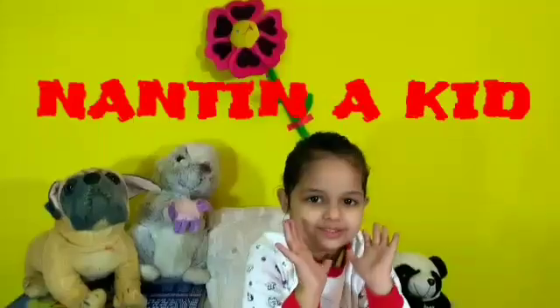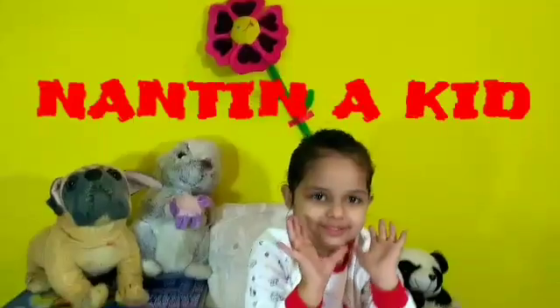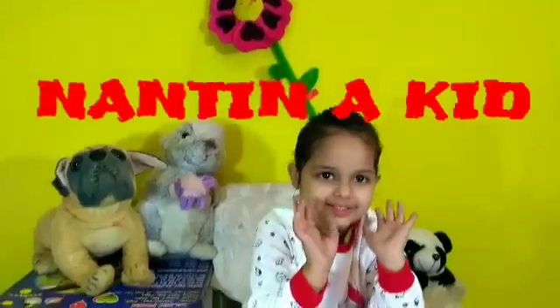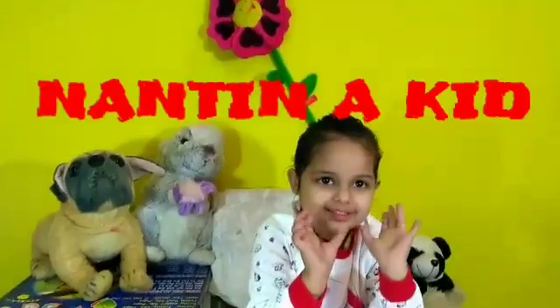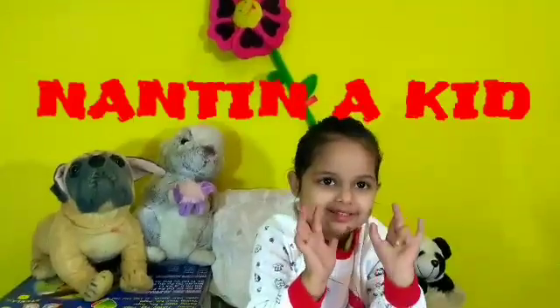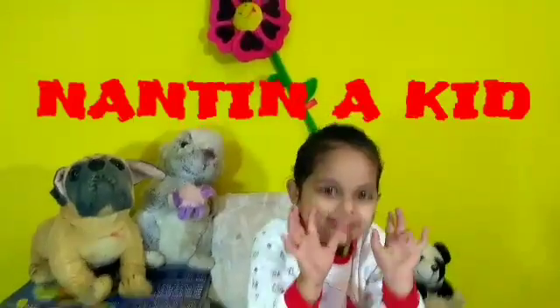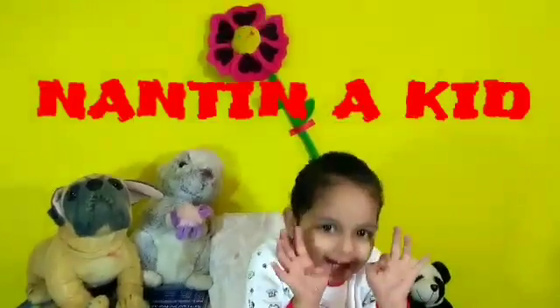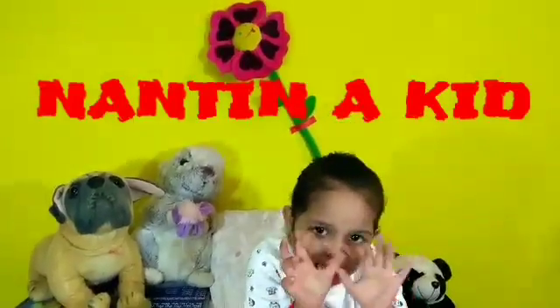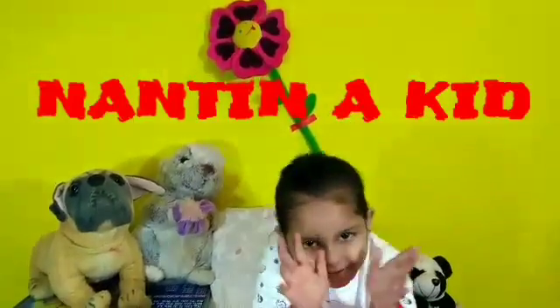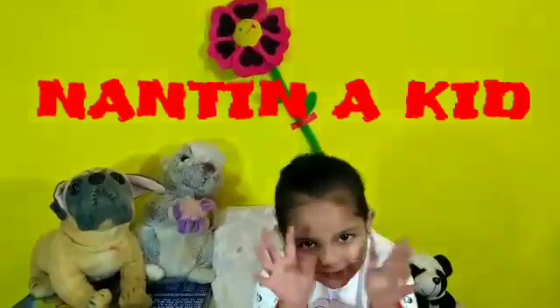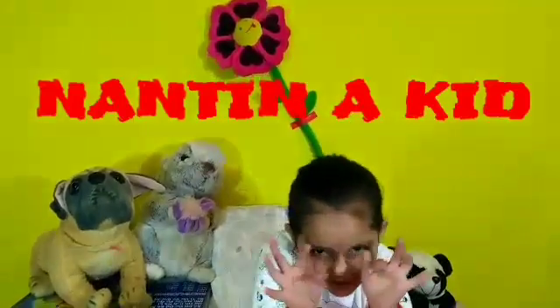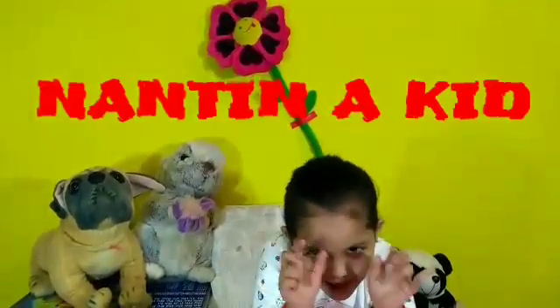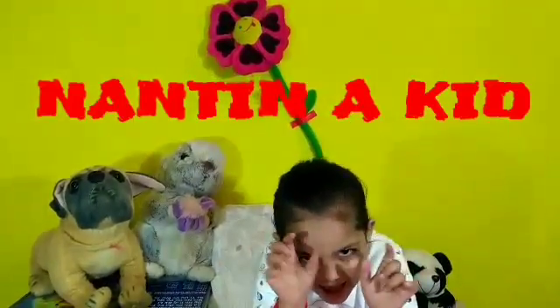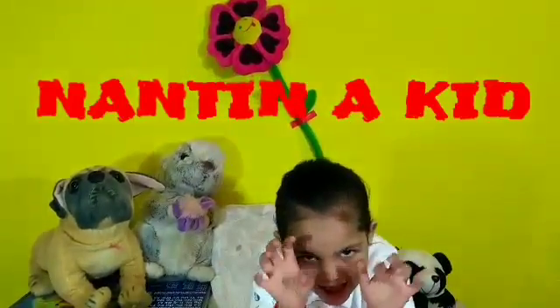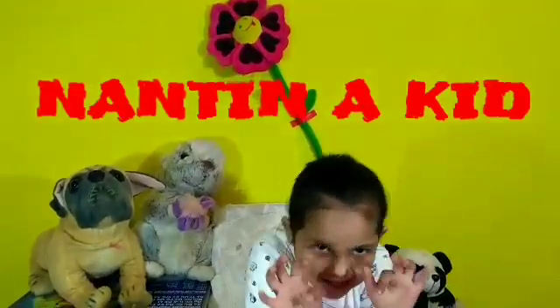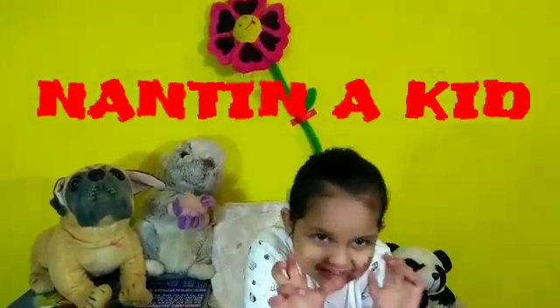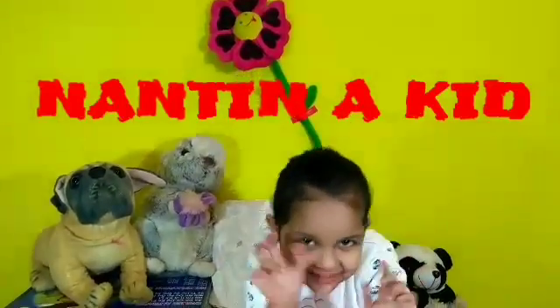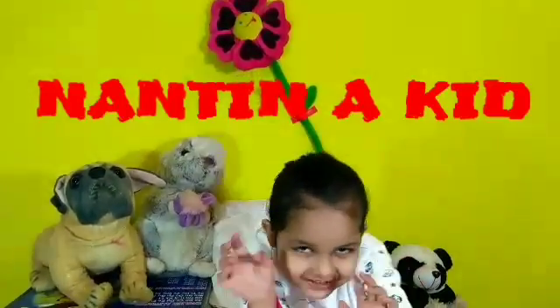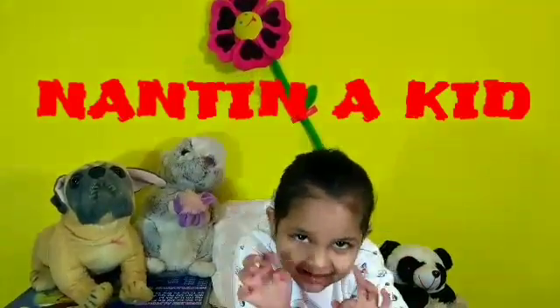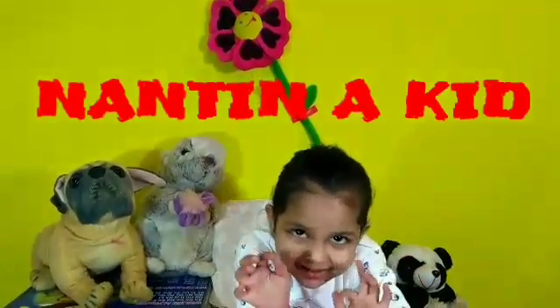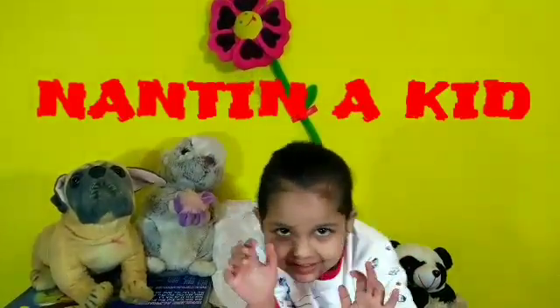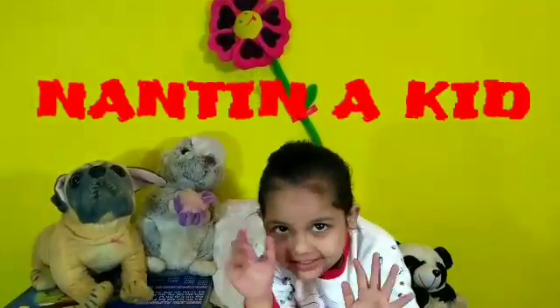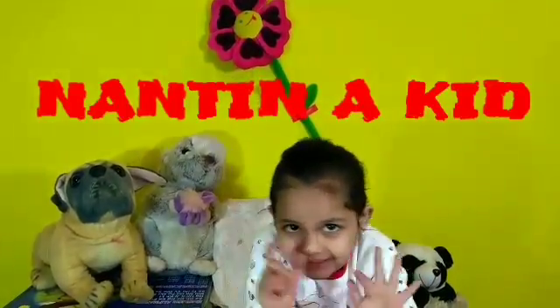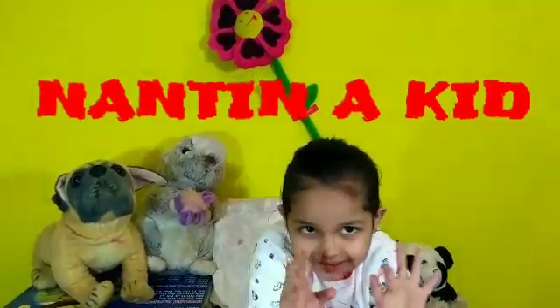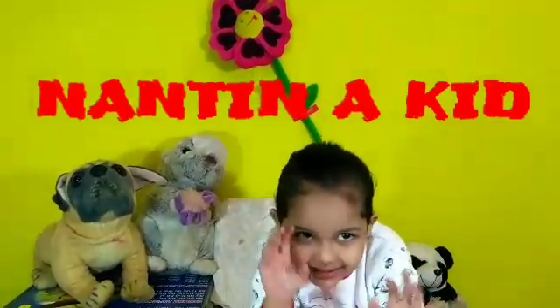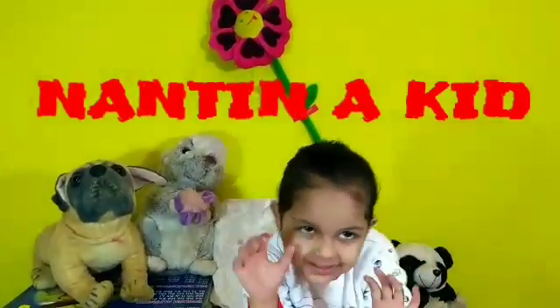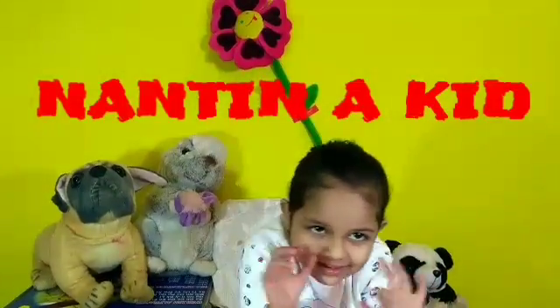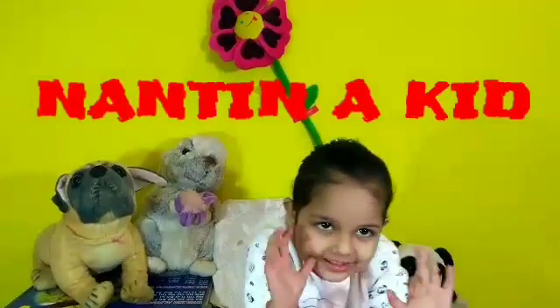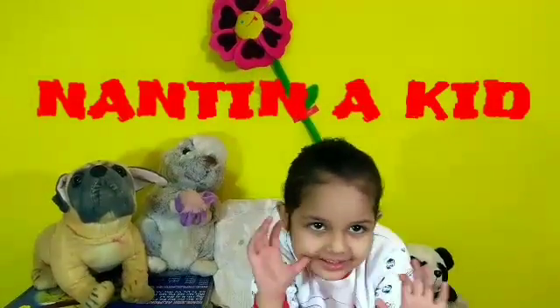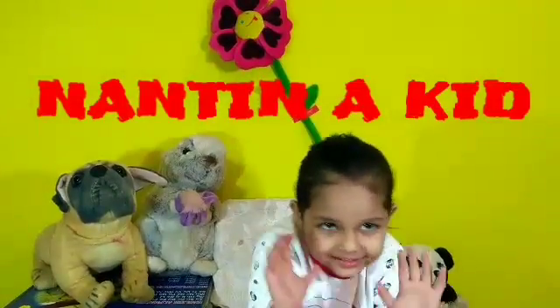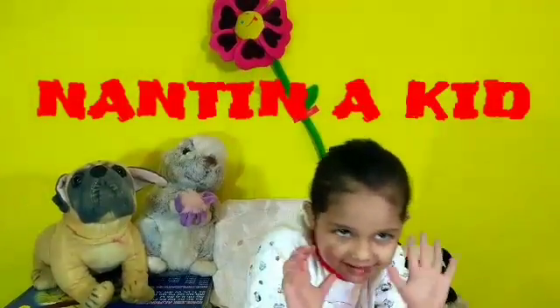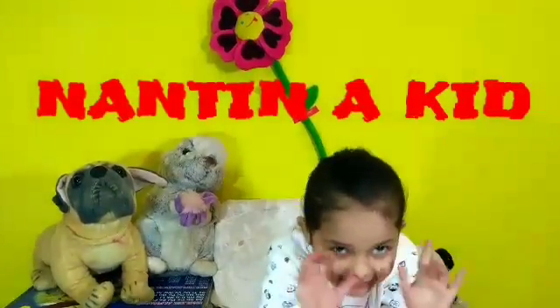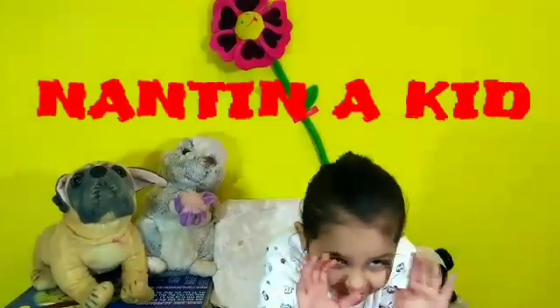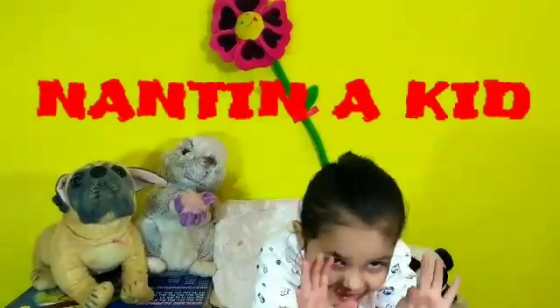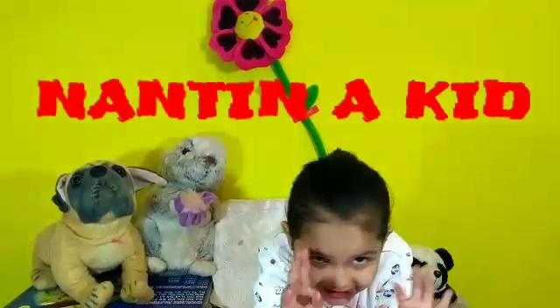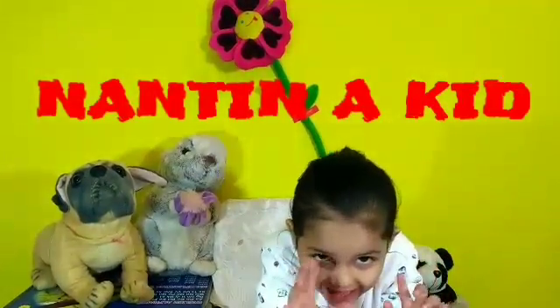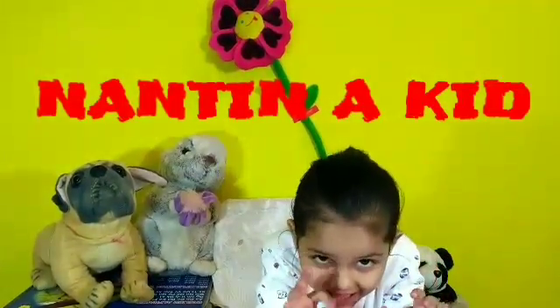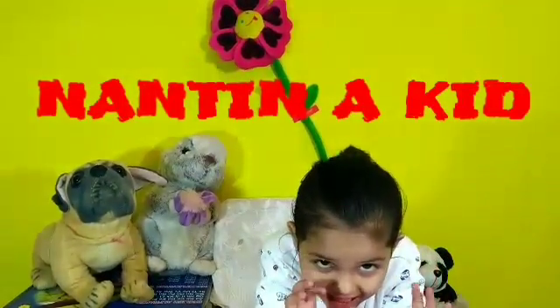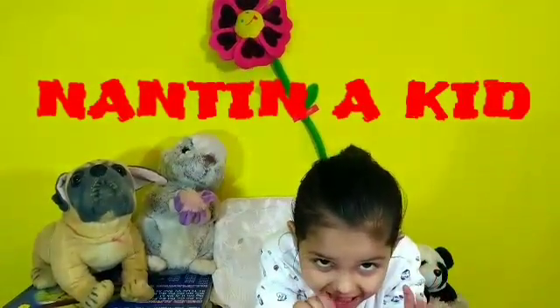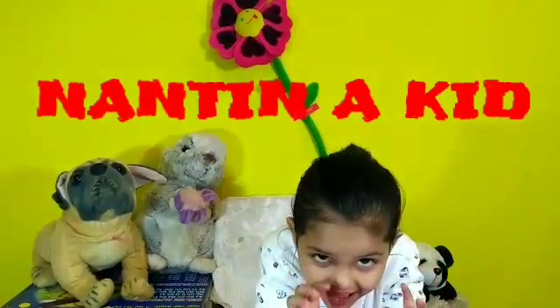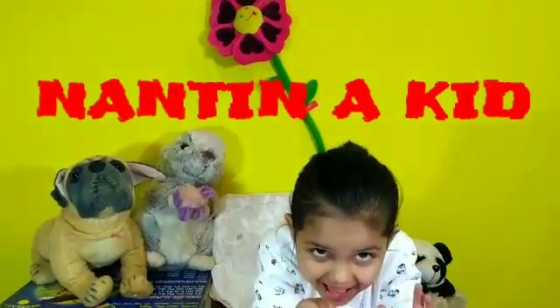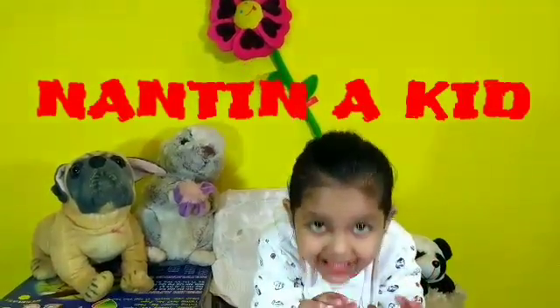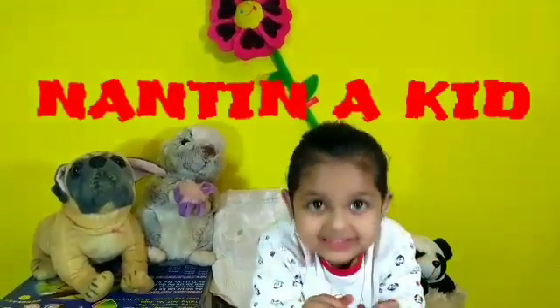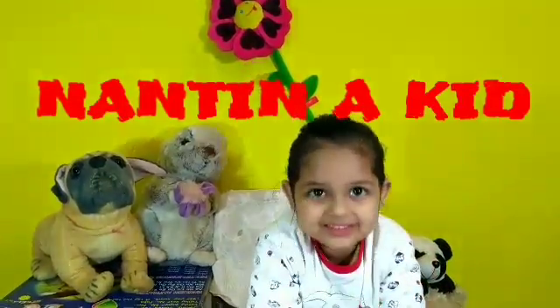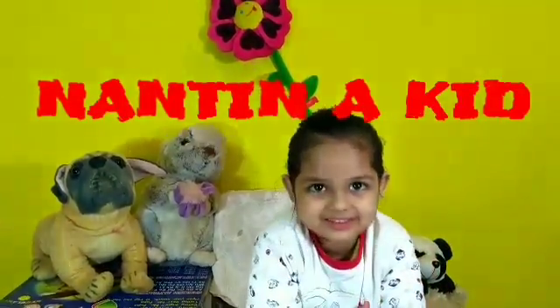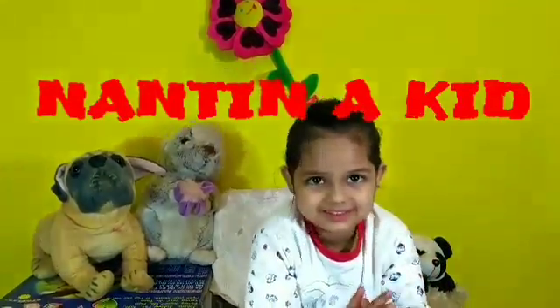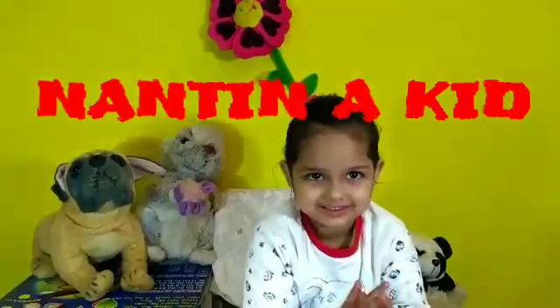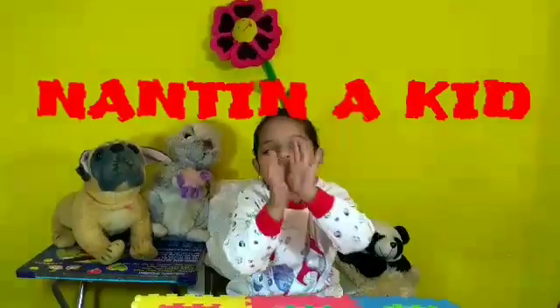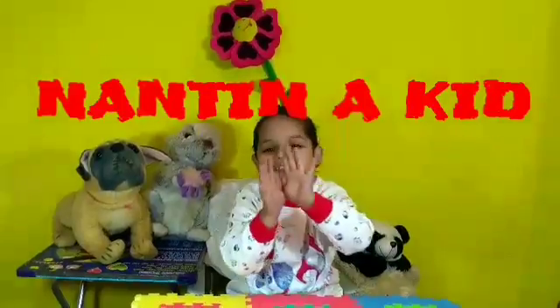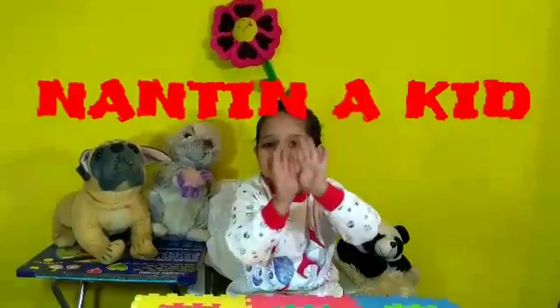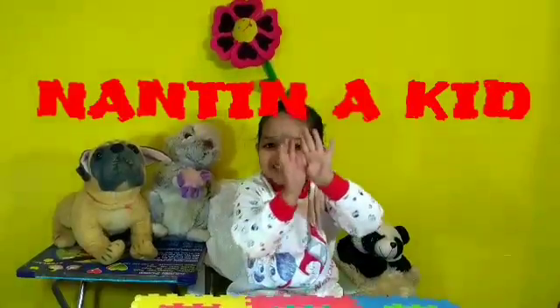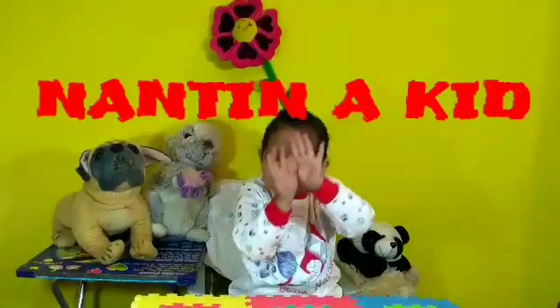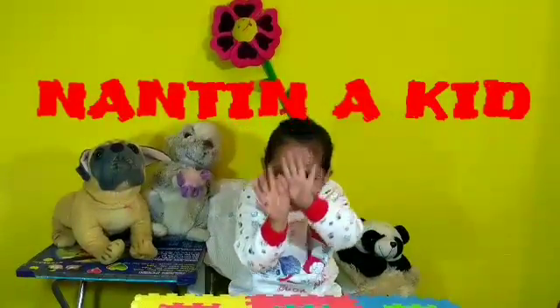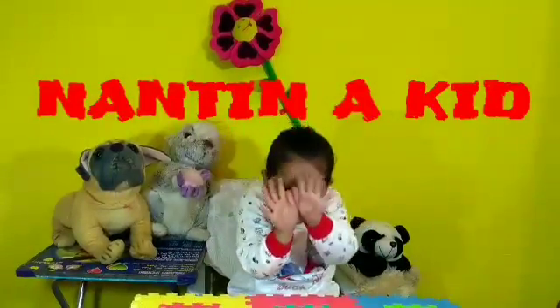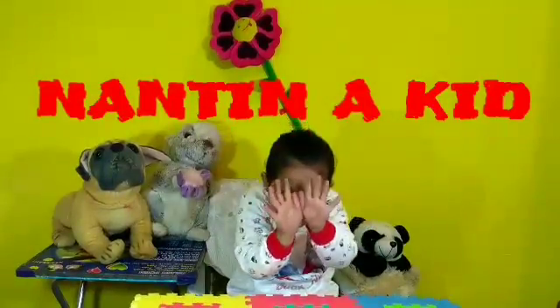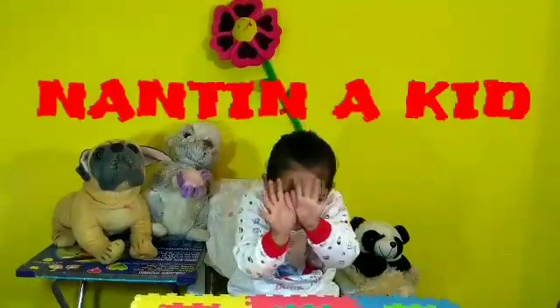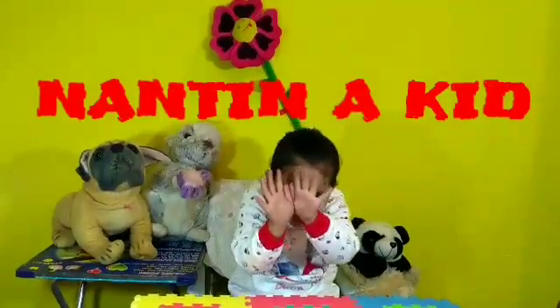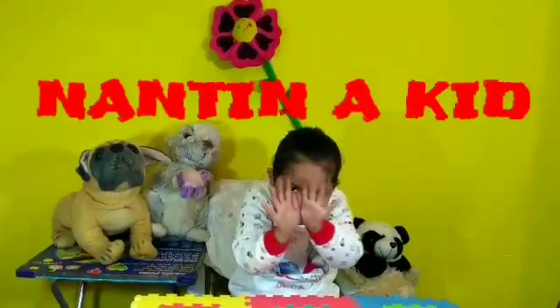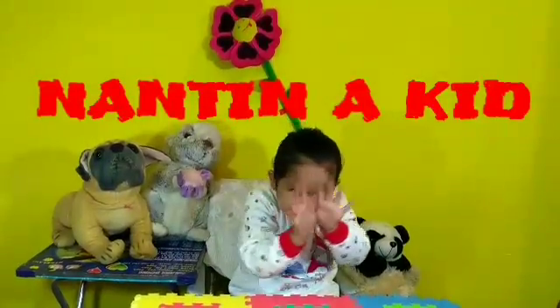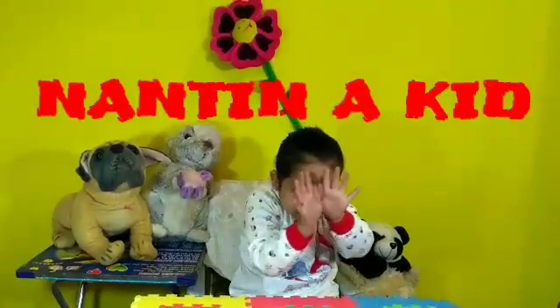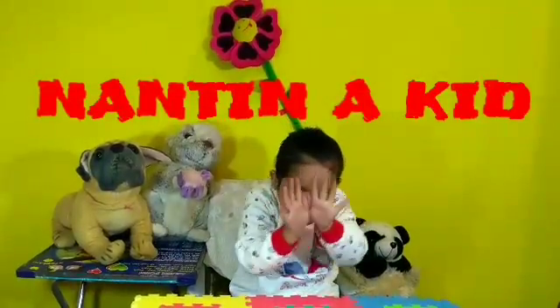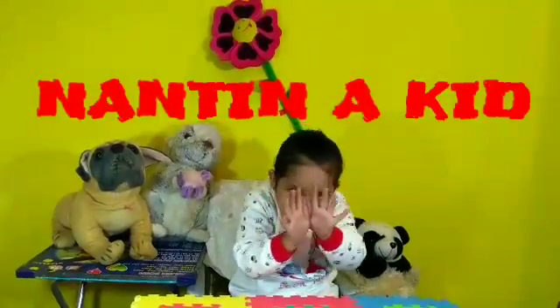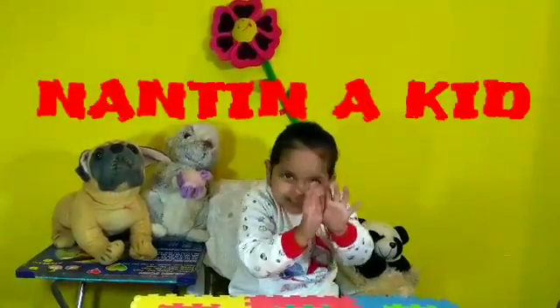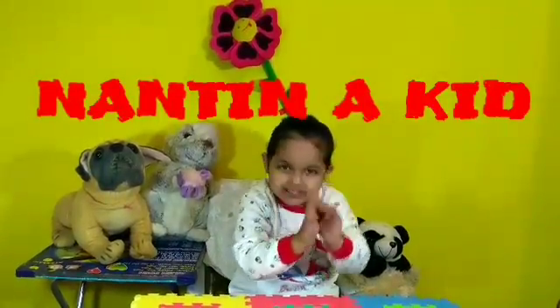Hi friends, see my hand. I'm going to color it. Ha ha ha, see it.